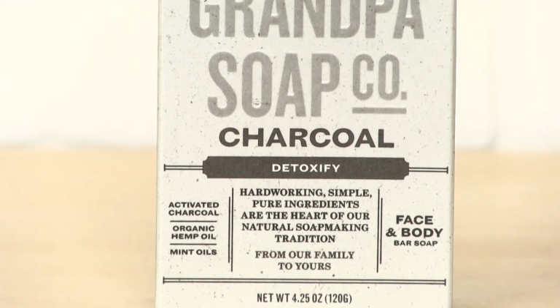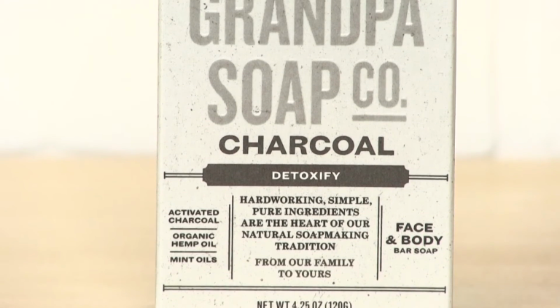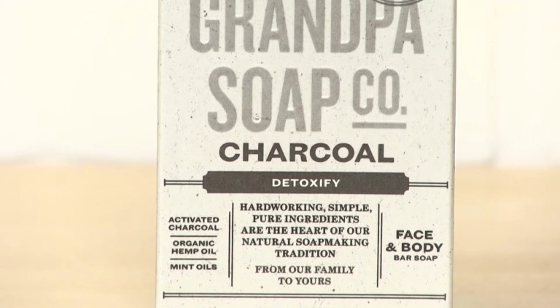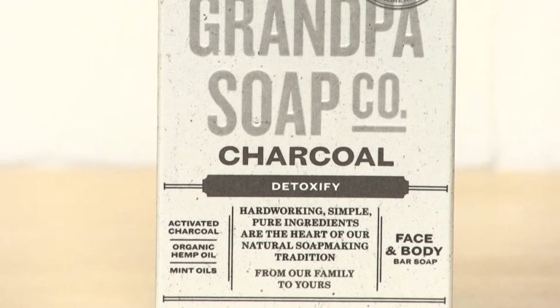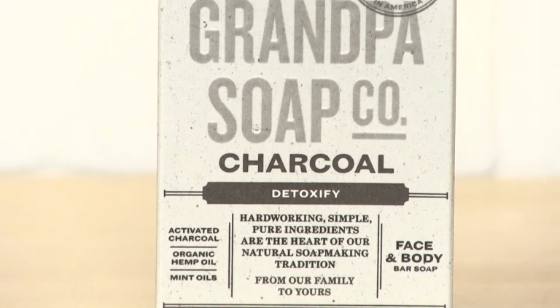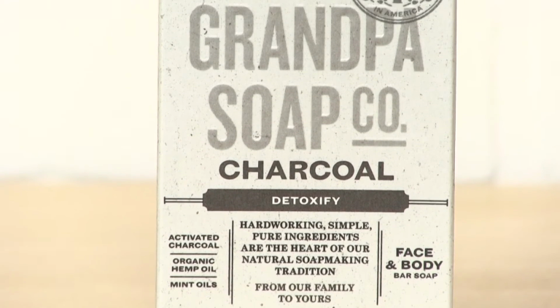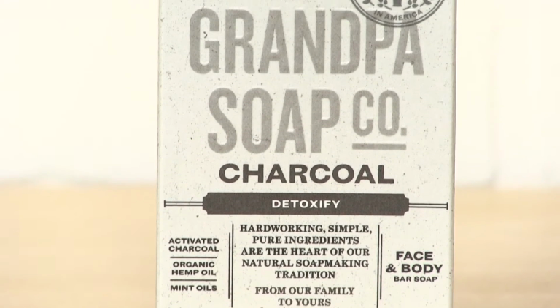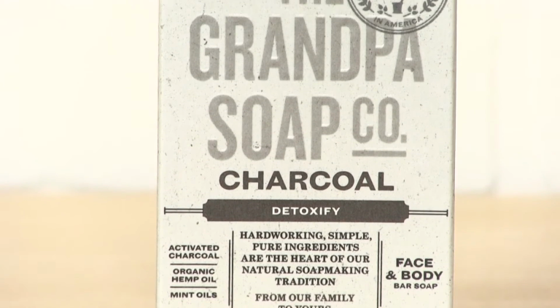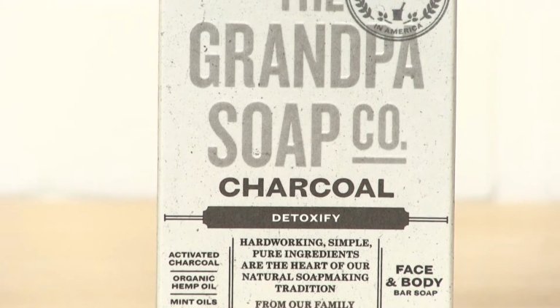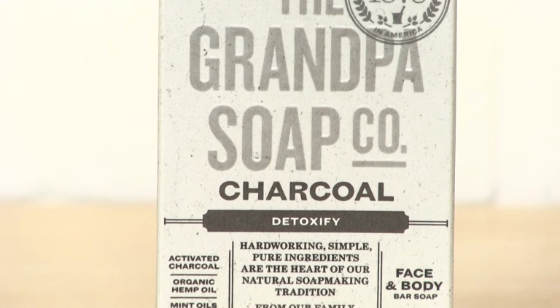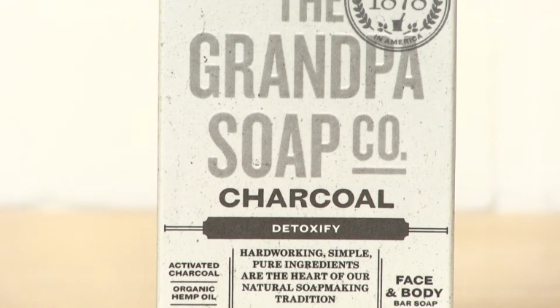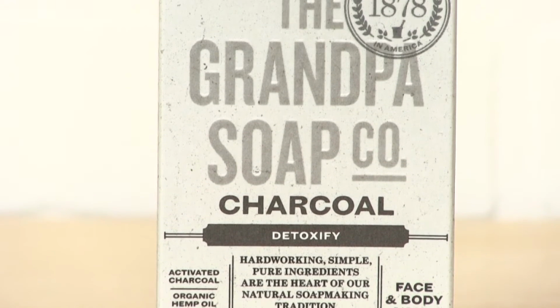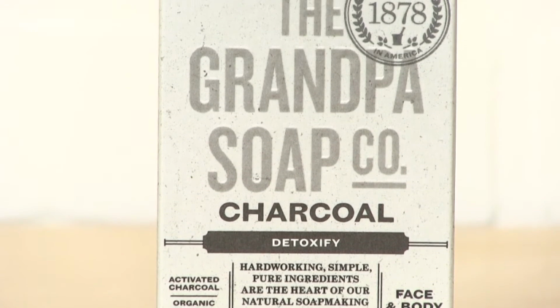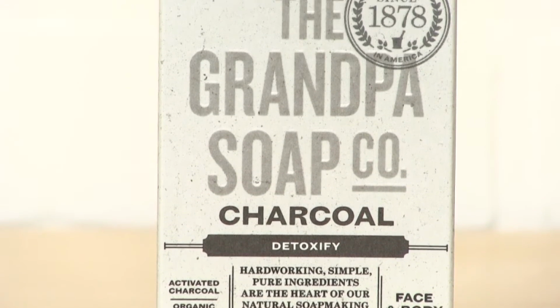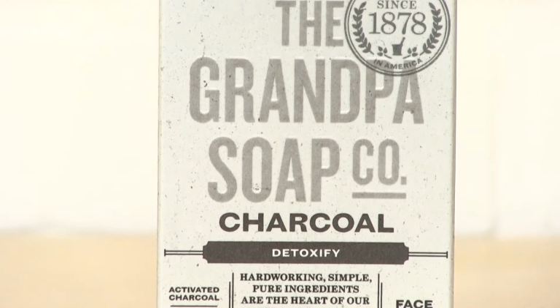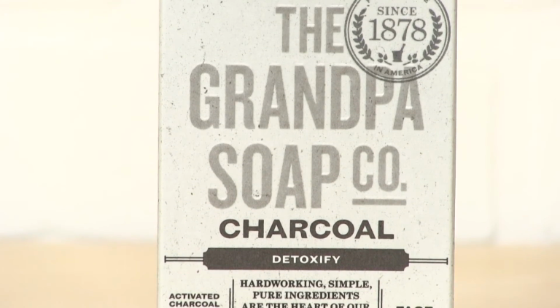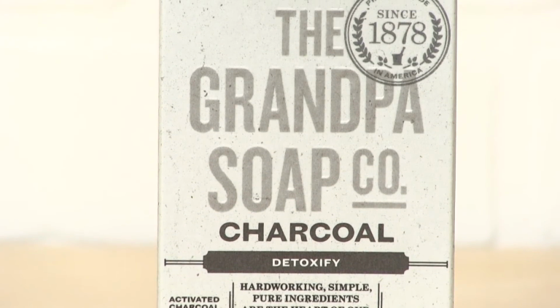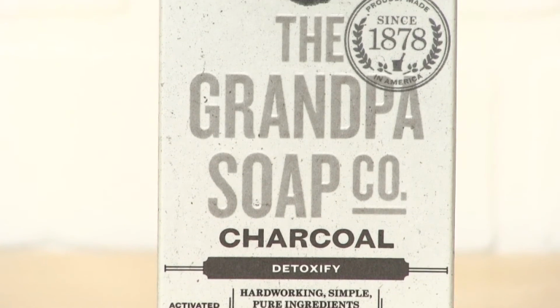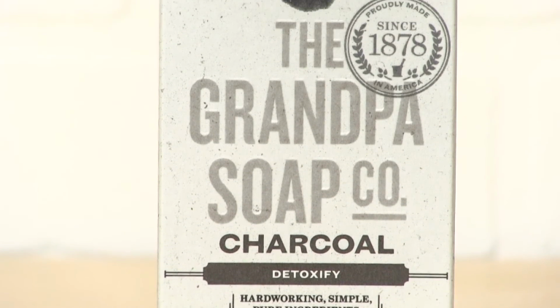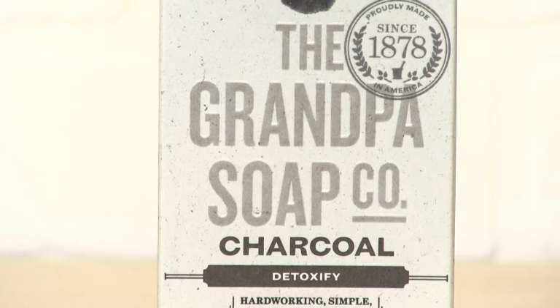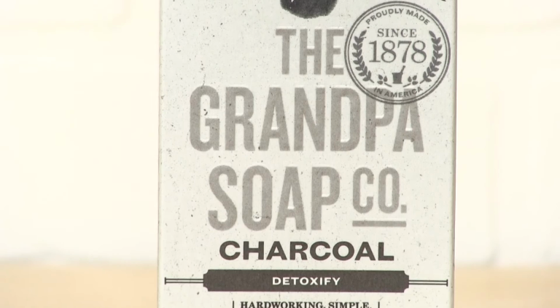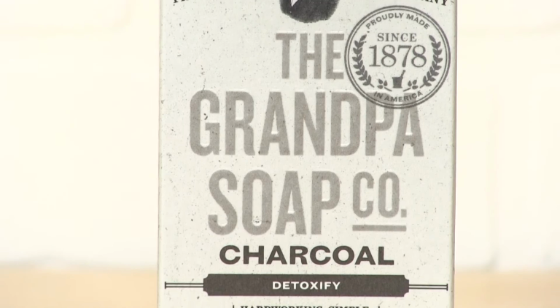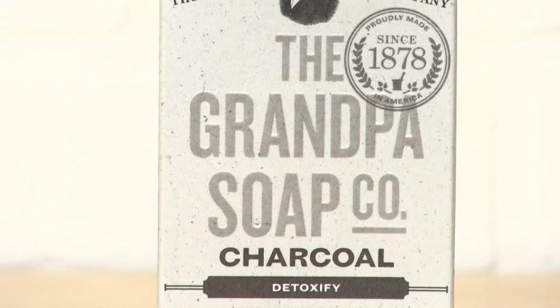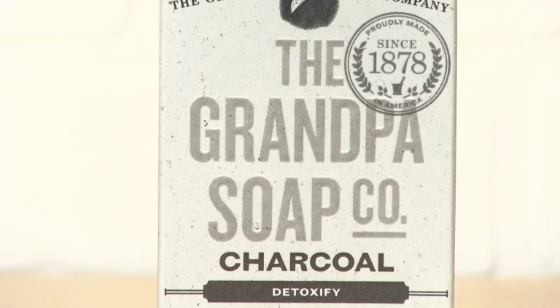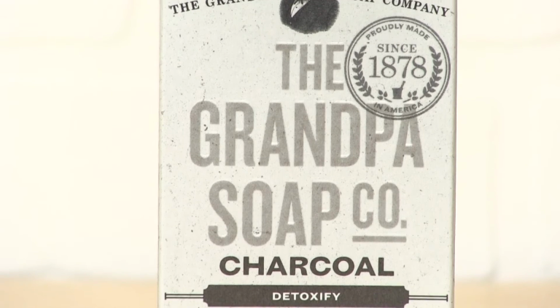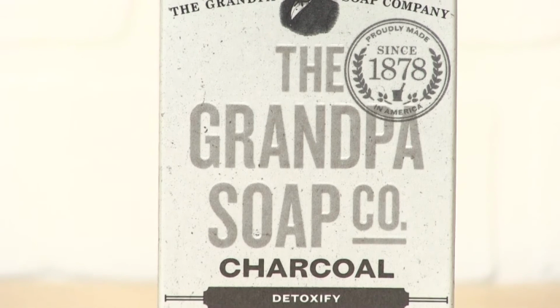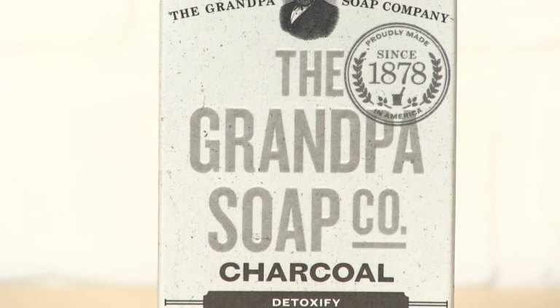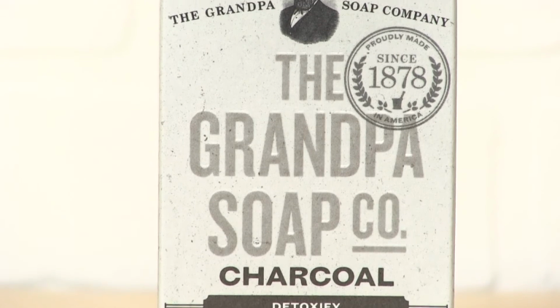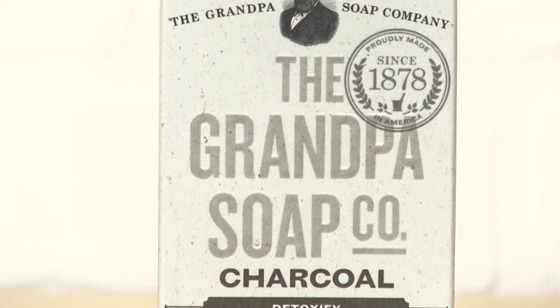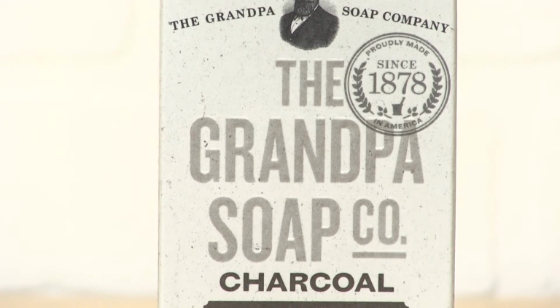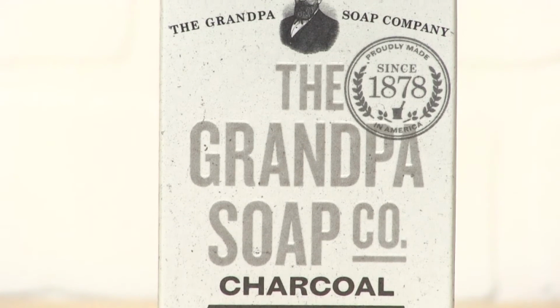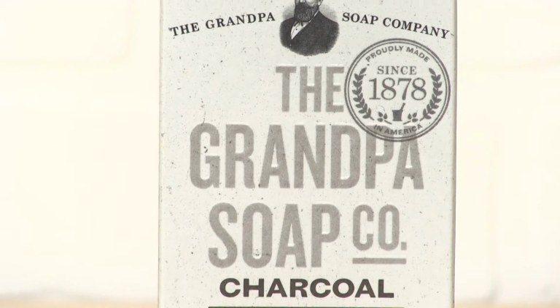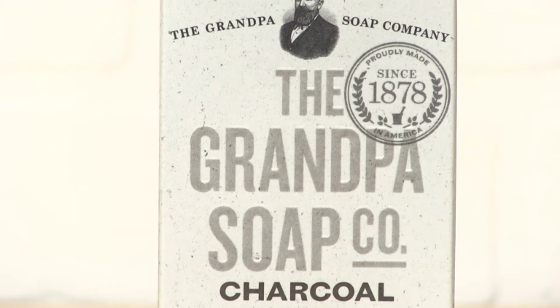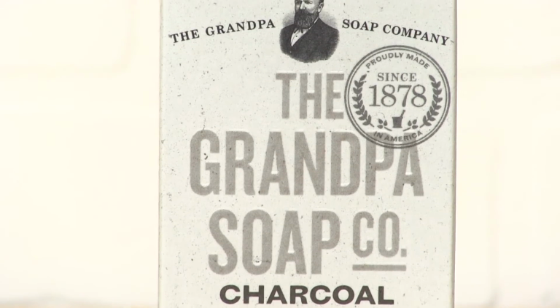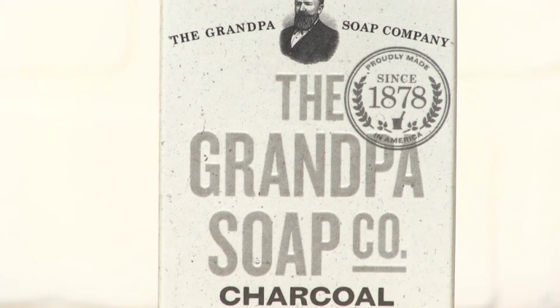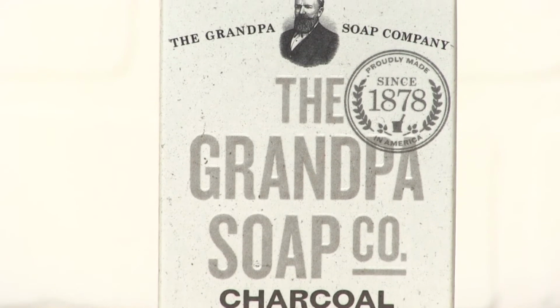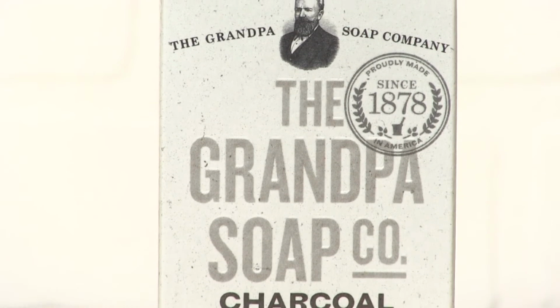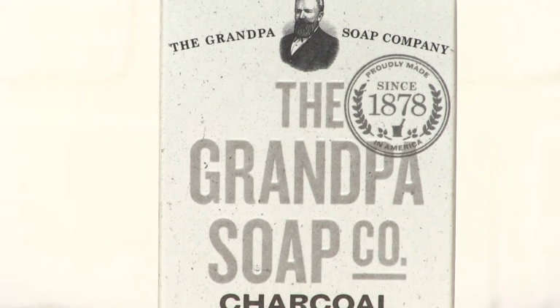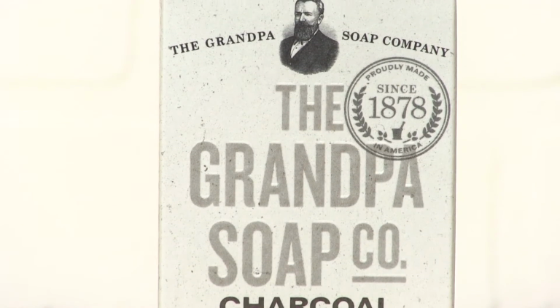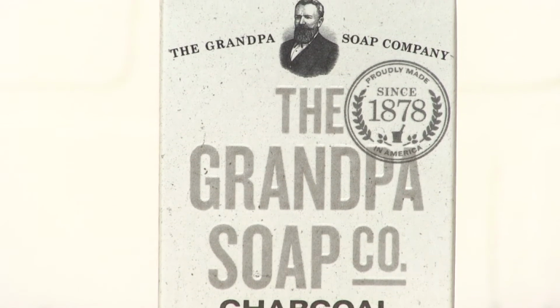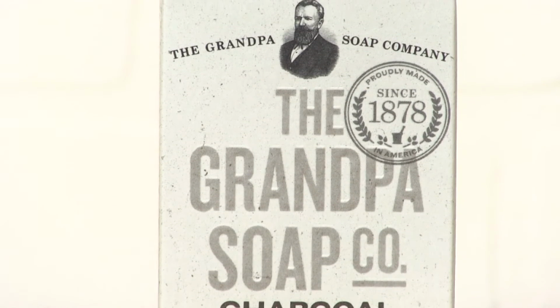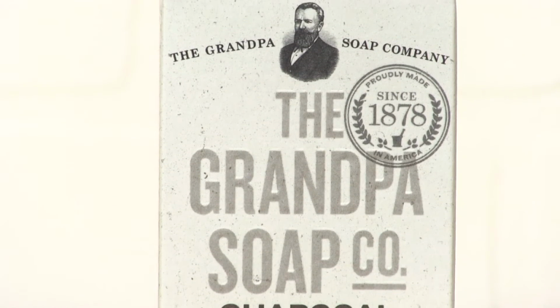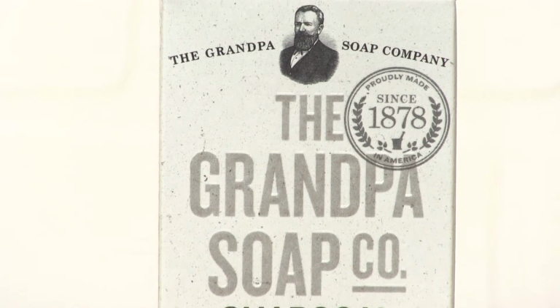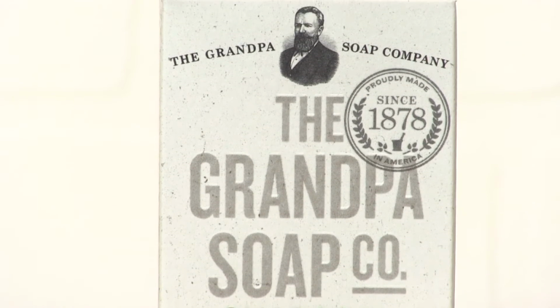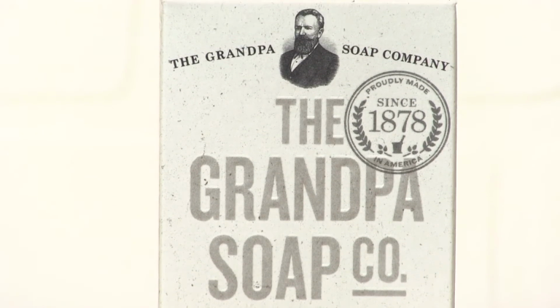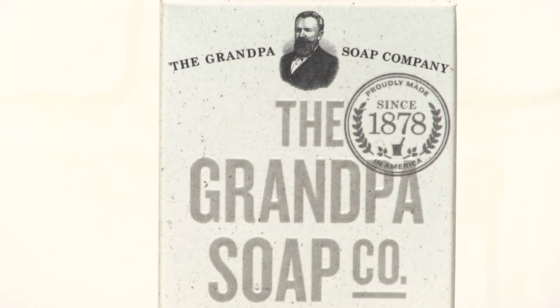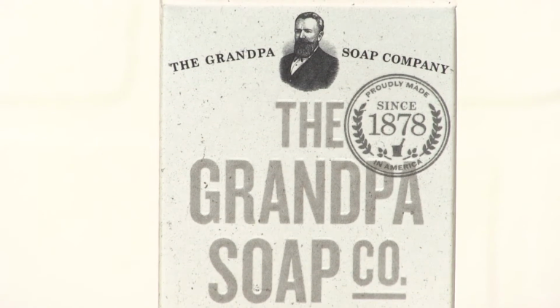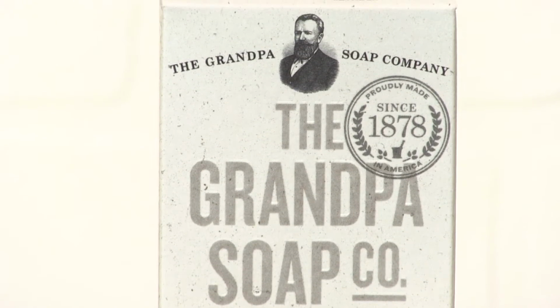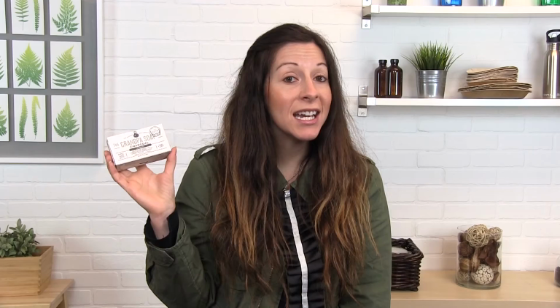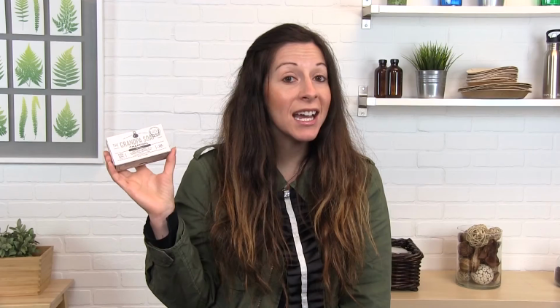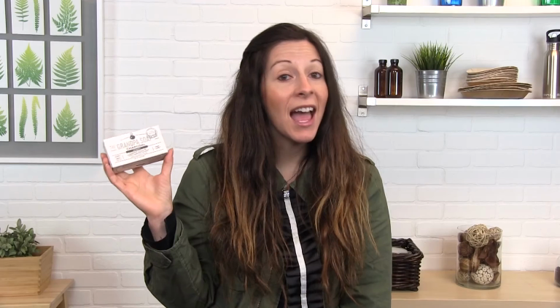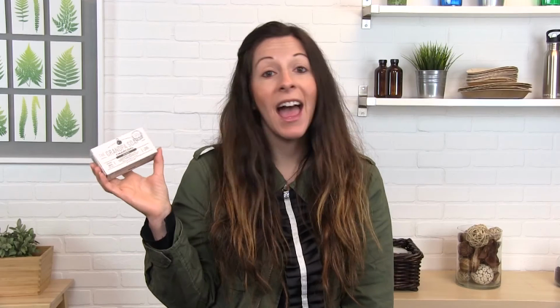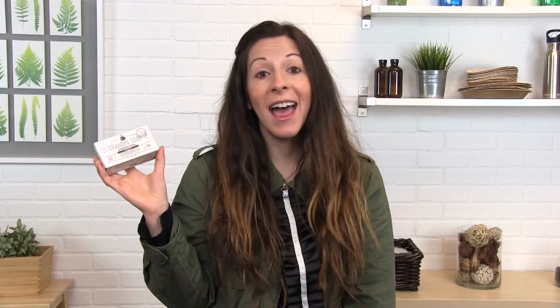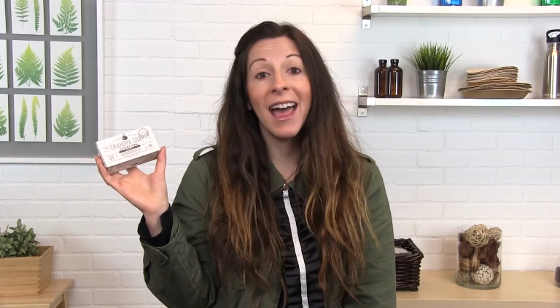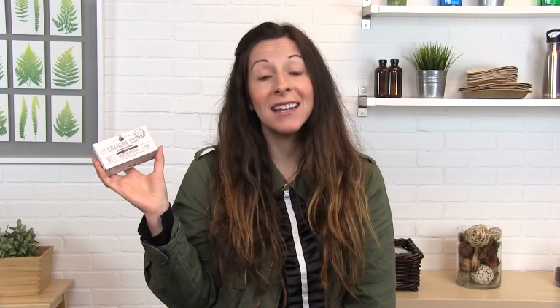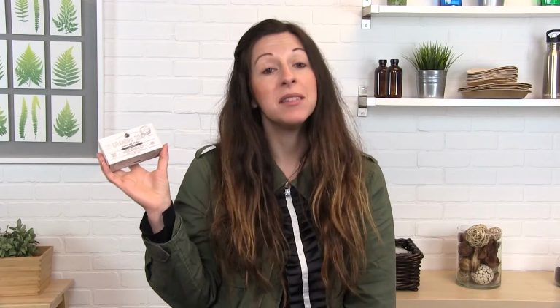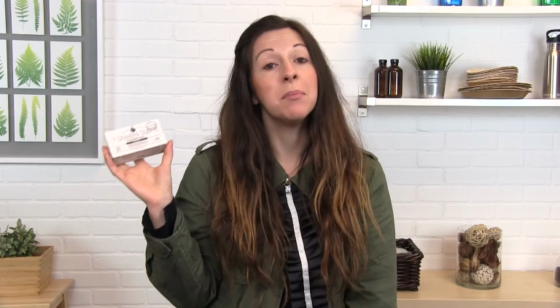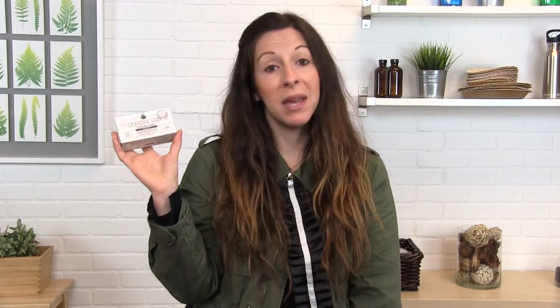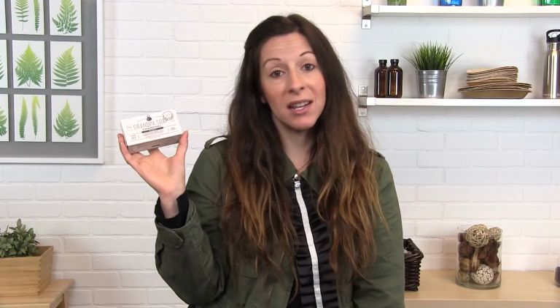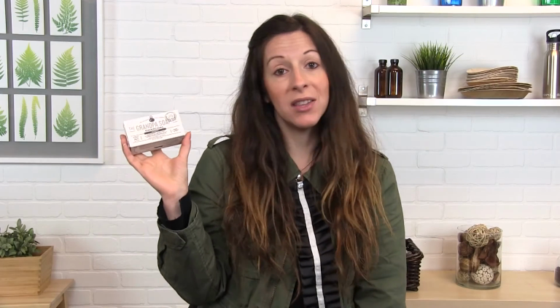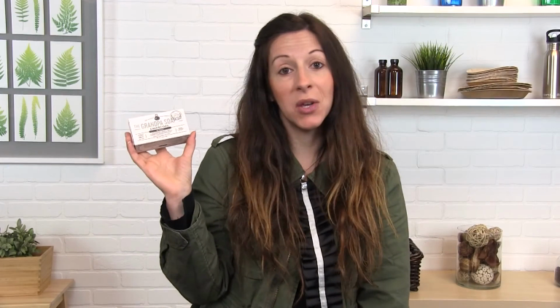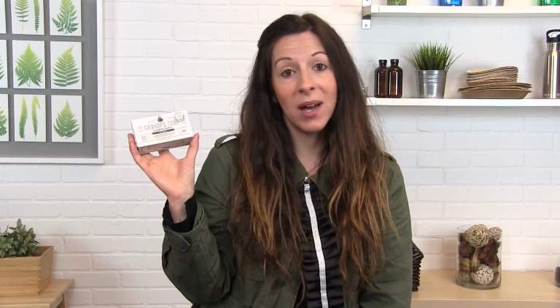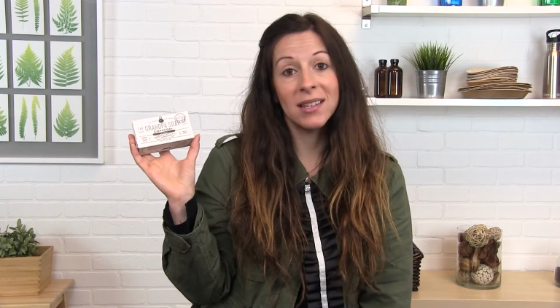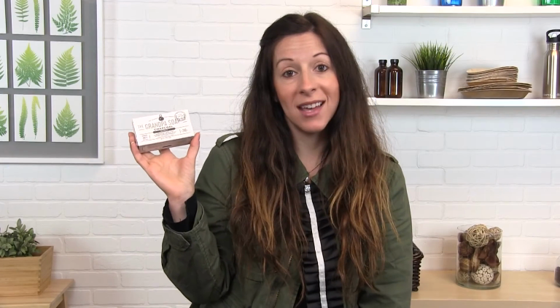The soap is gluten free, paraben free, thiolate free, cruelty free, and made in the USA.